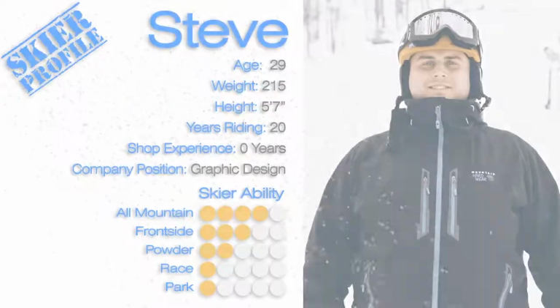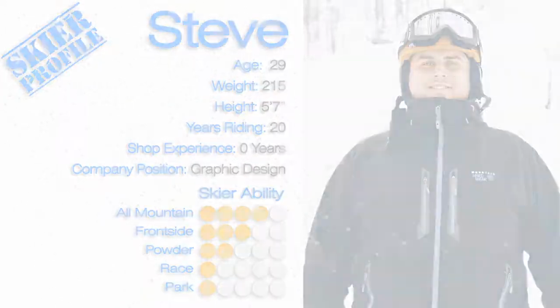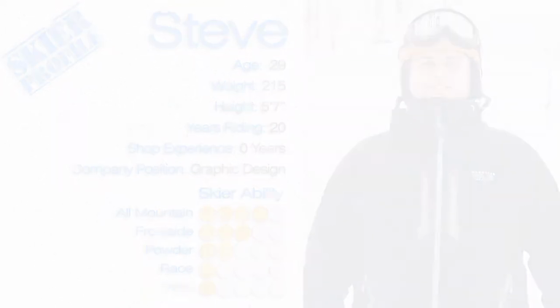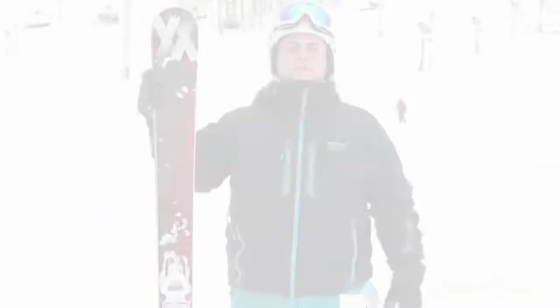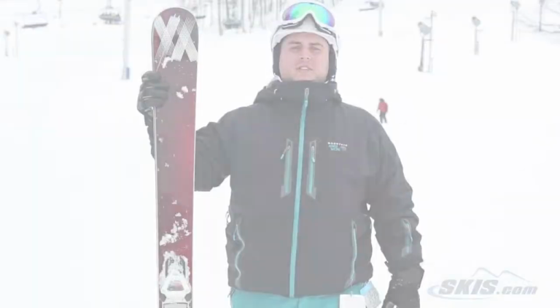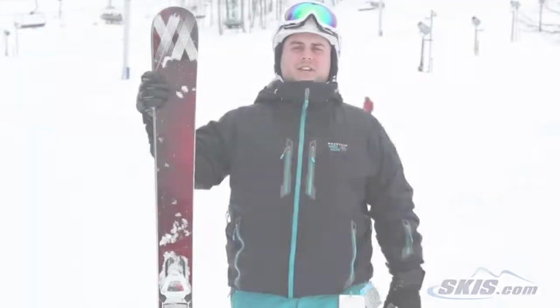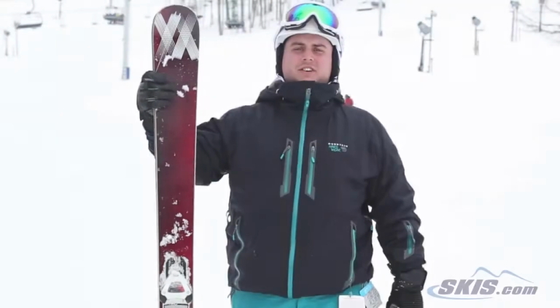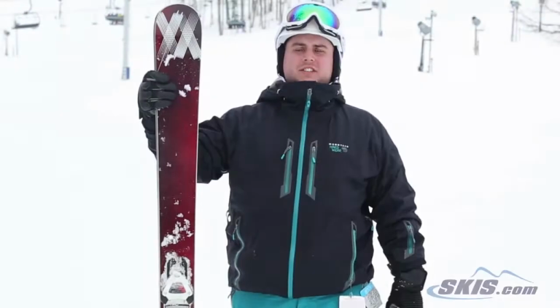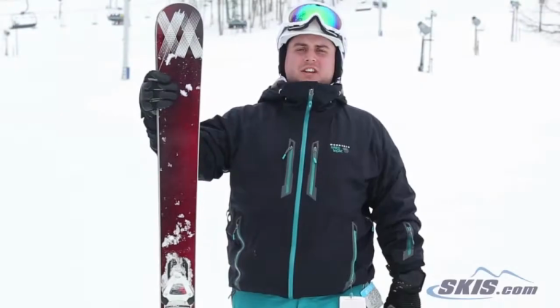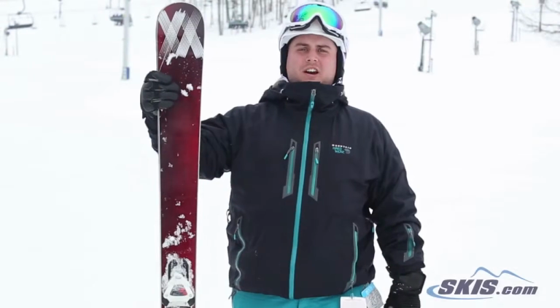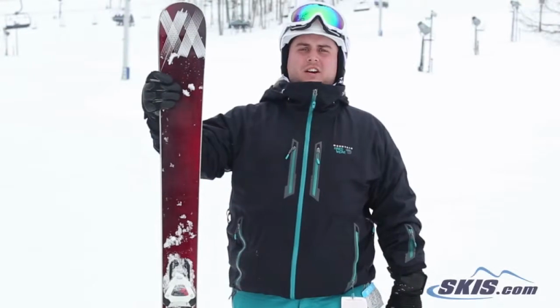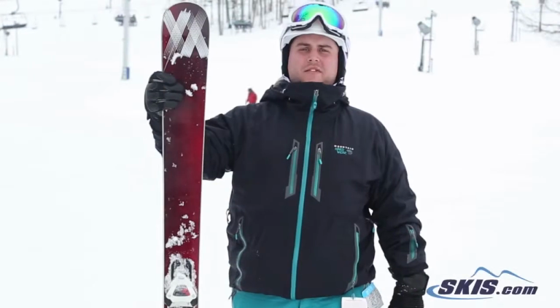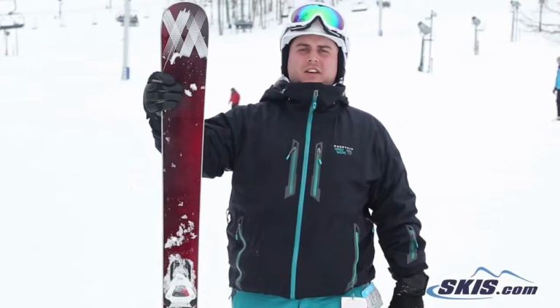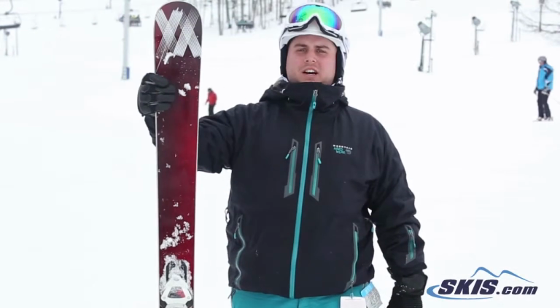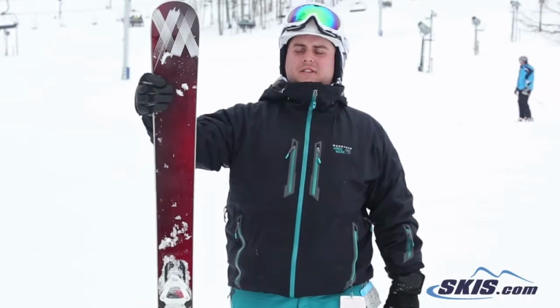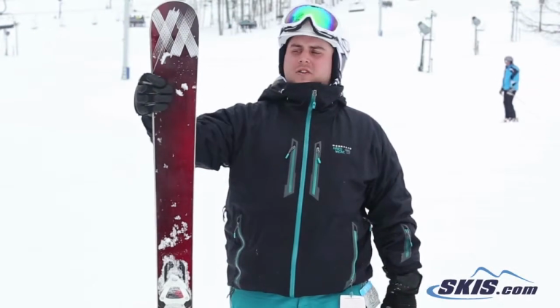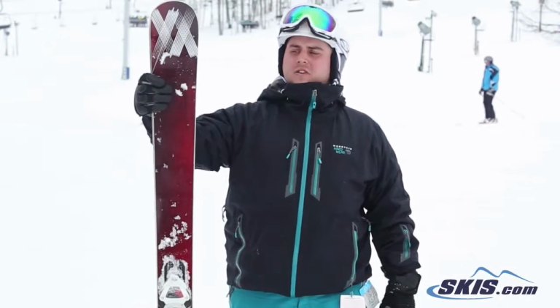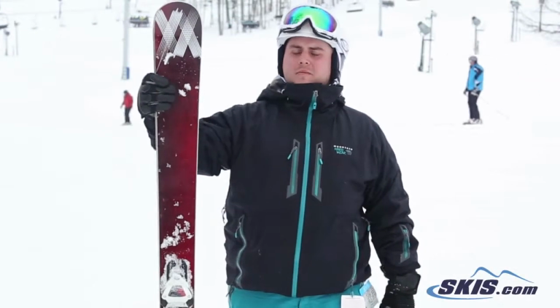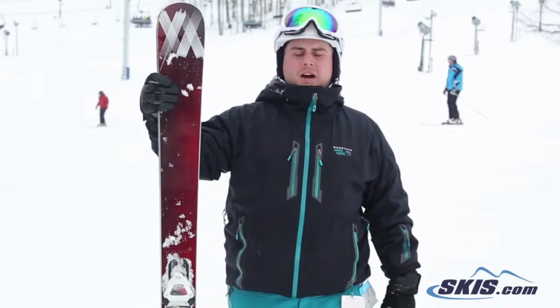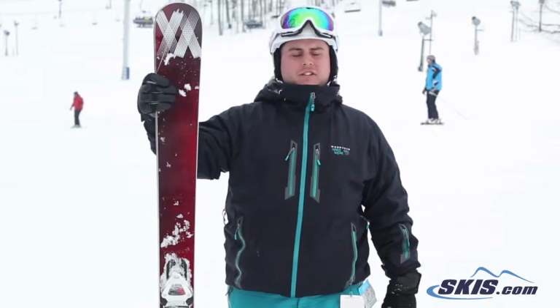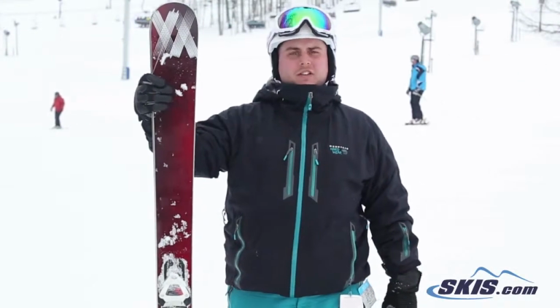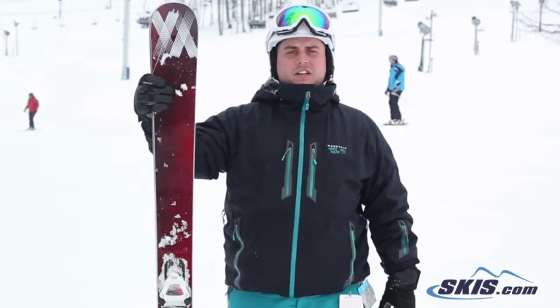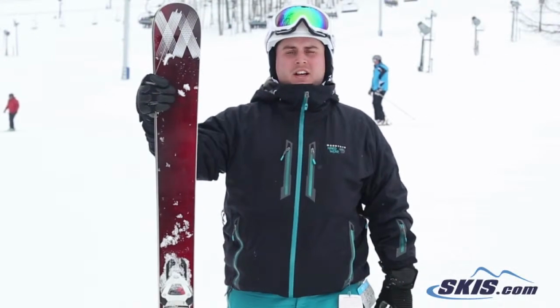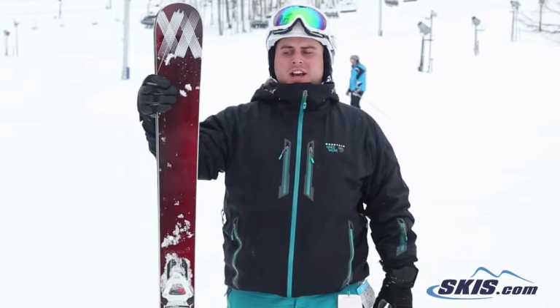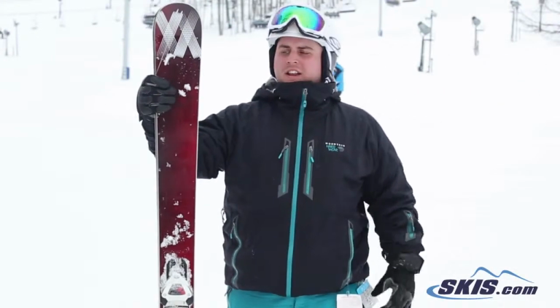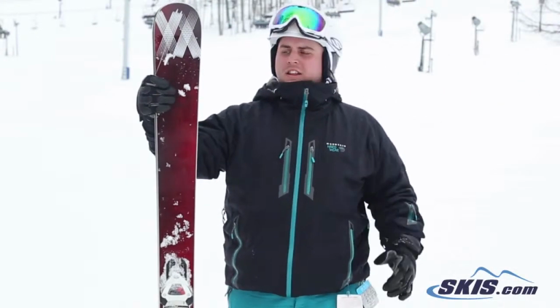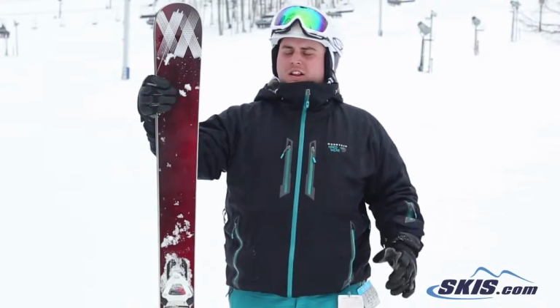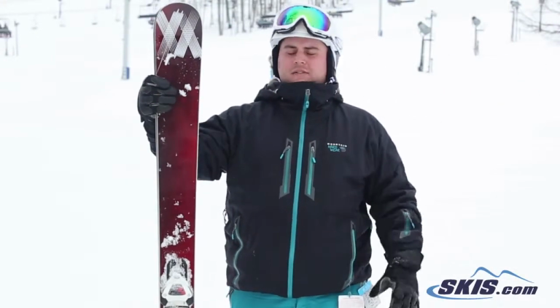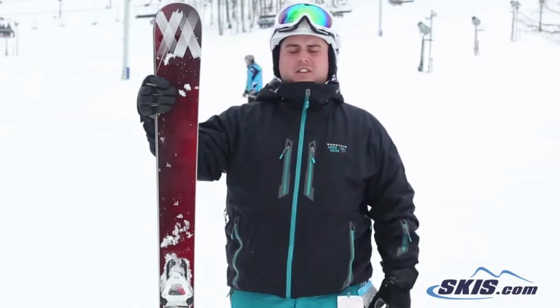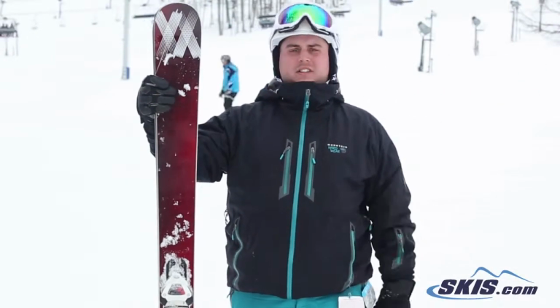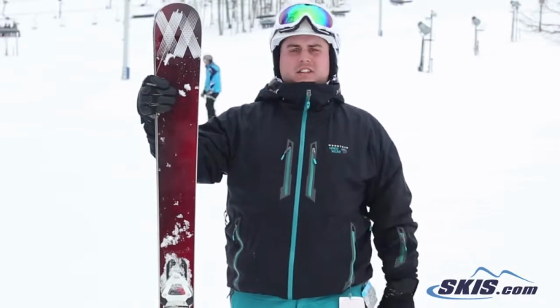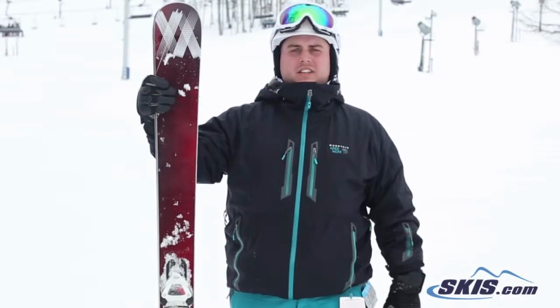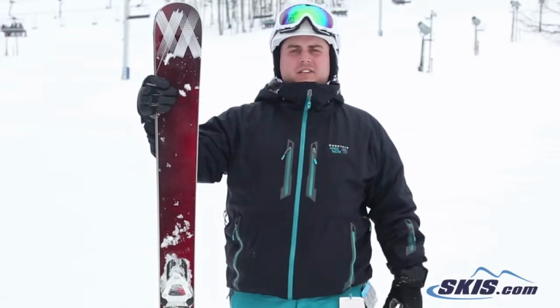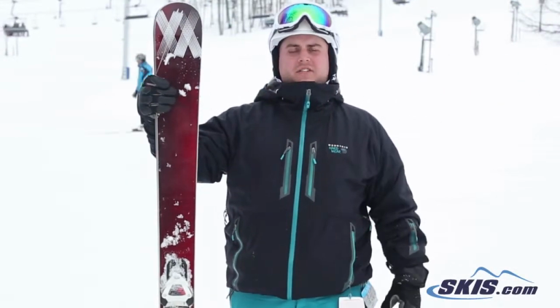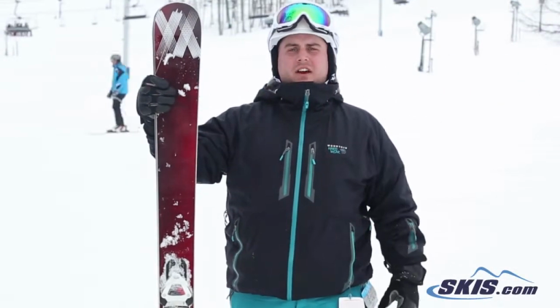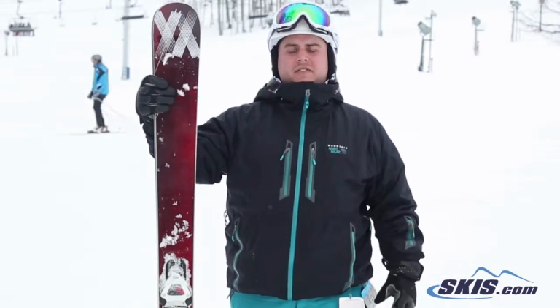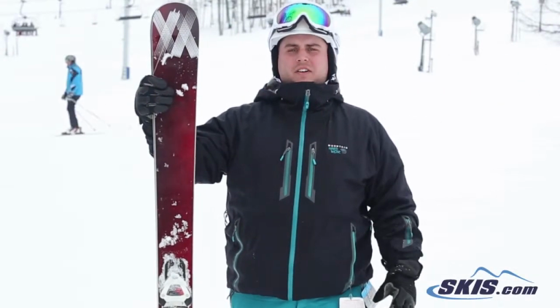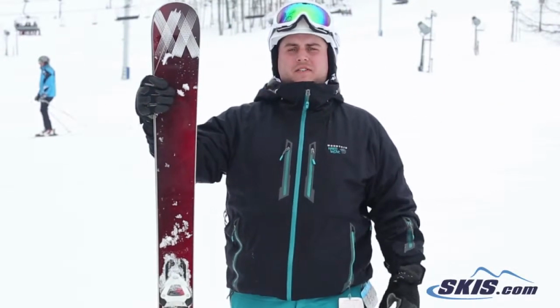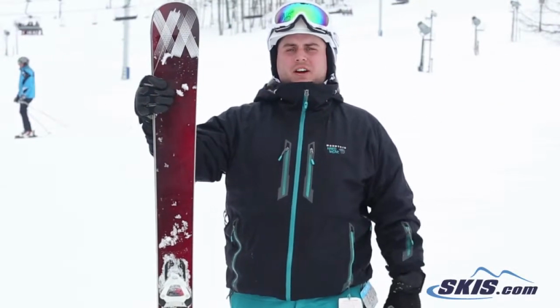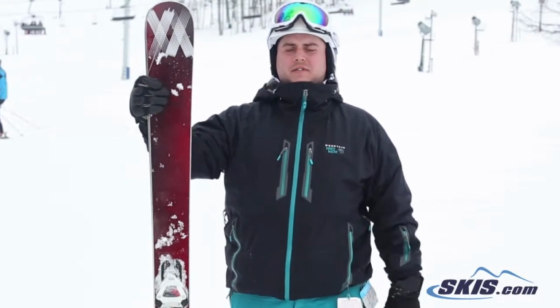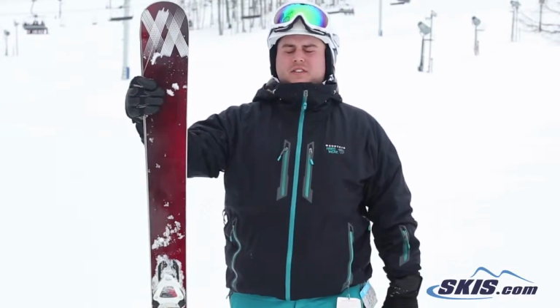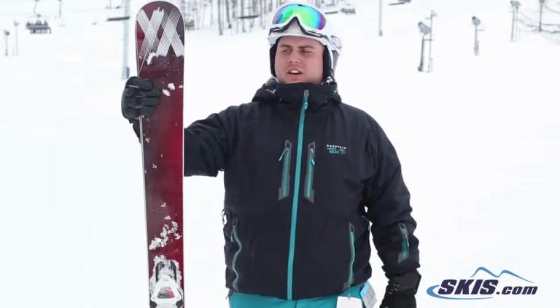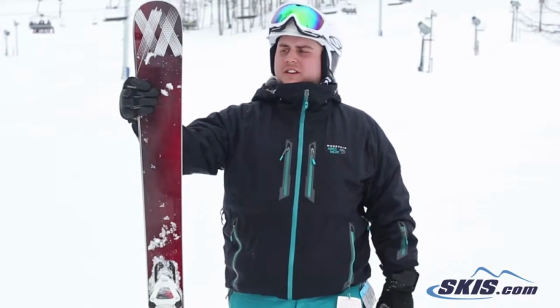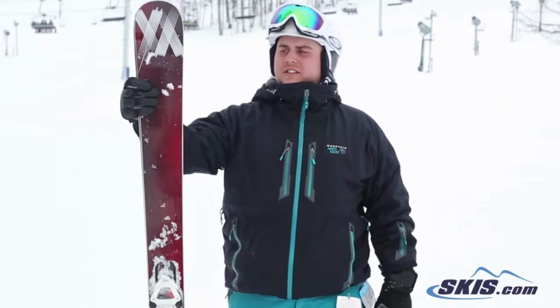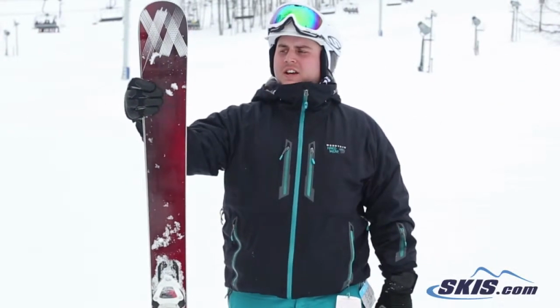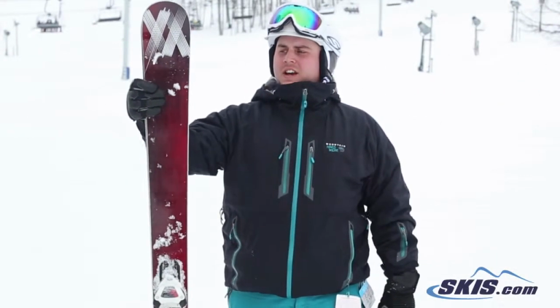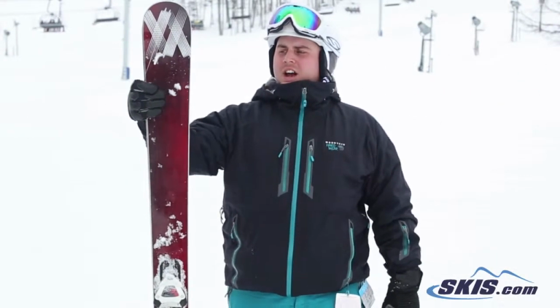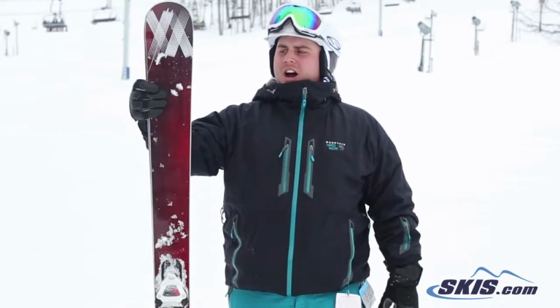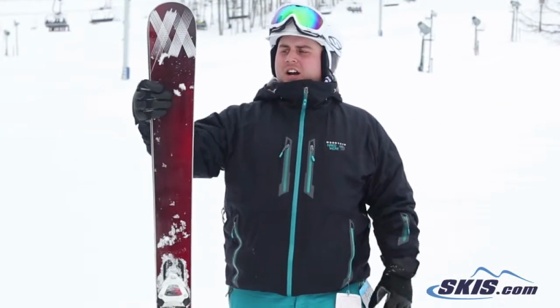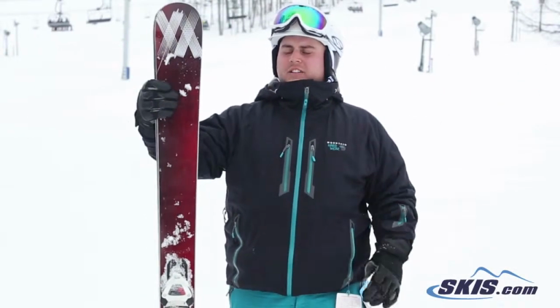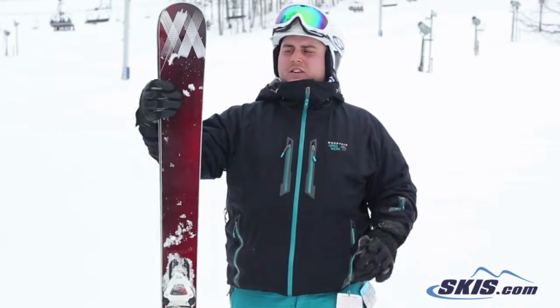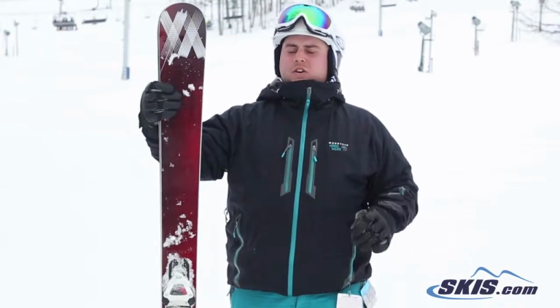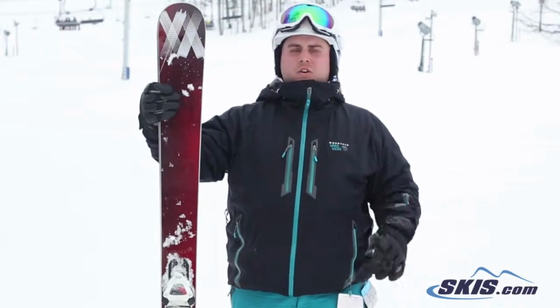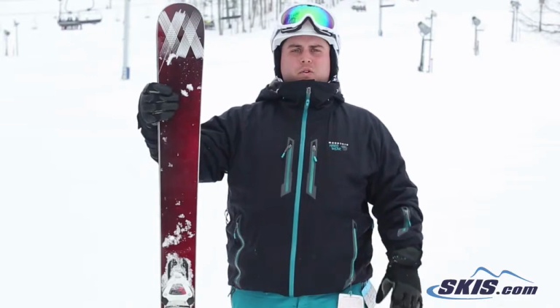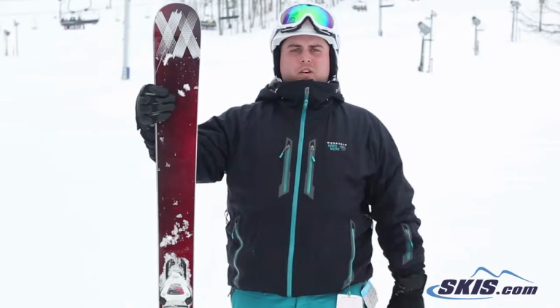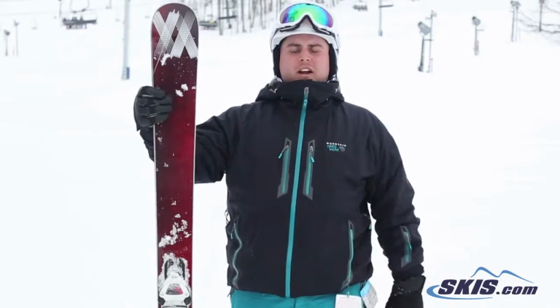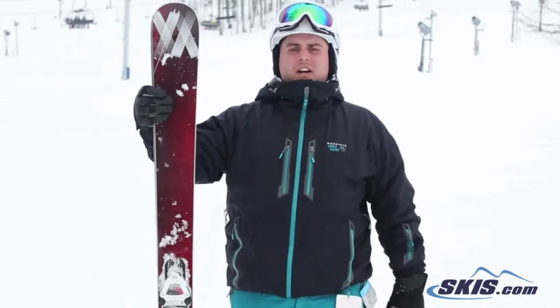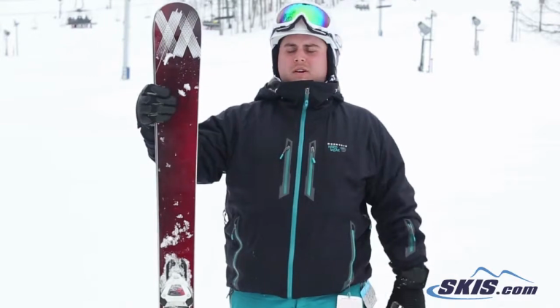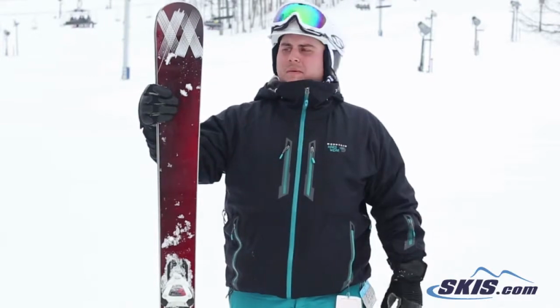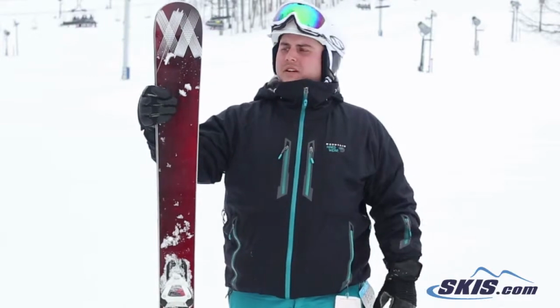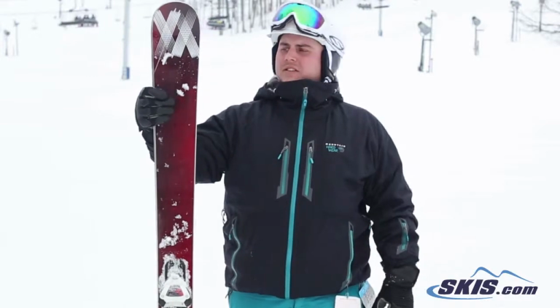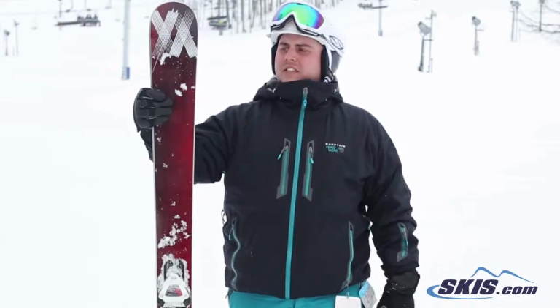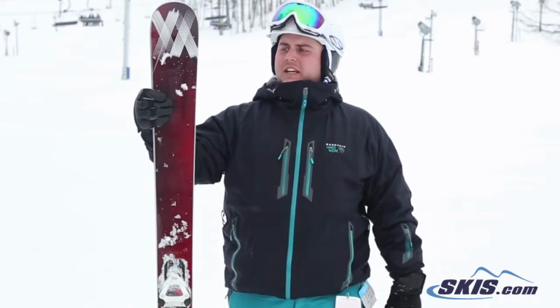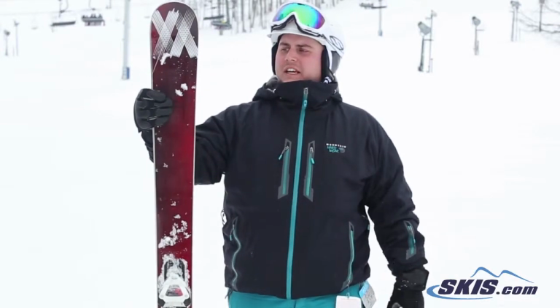Hey, I'm Steve. I just got off the Volkl Mantra. Love this ski — give it 5 out of 5 stars. It's a great all-mountain ski.